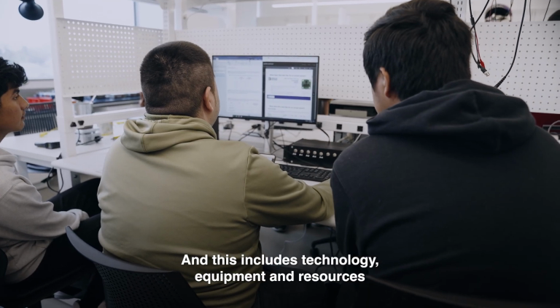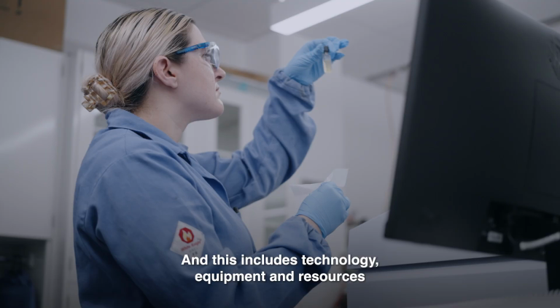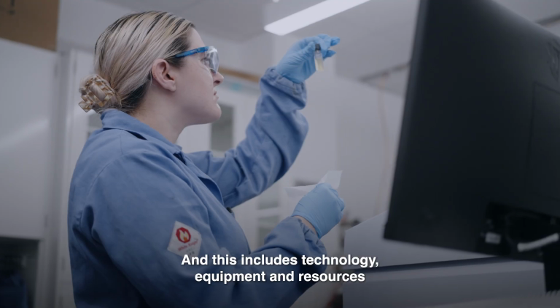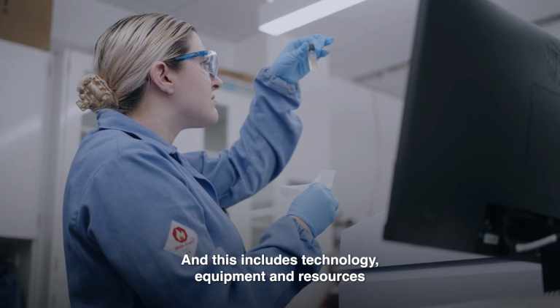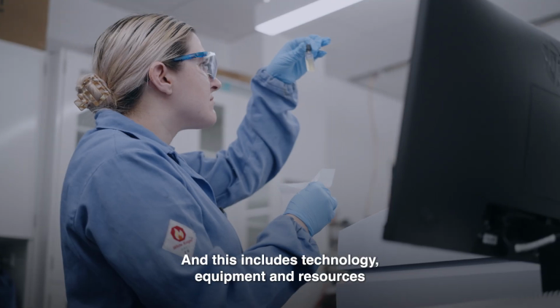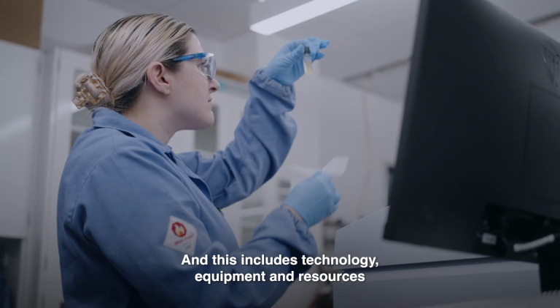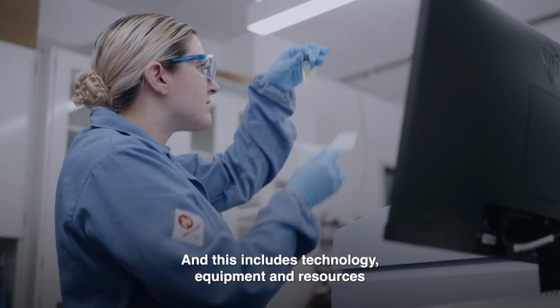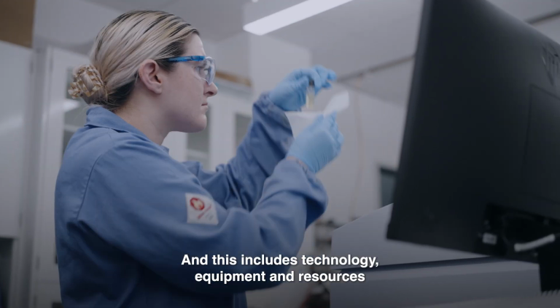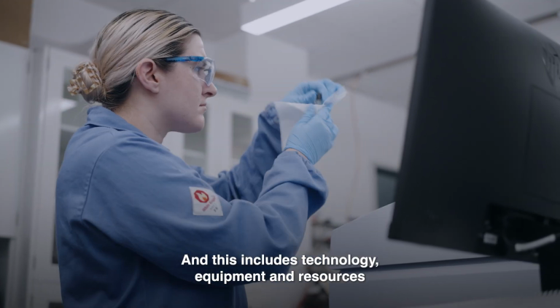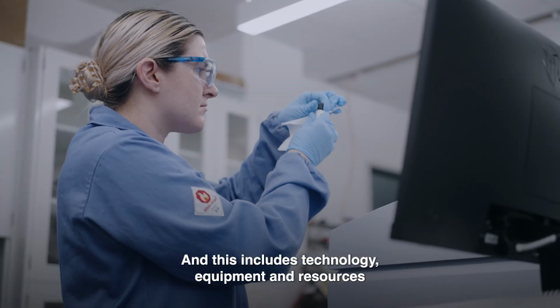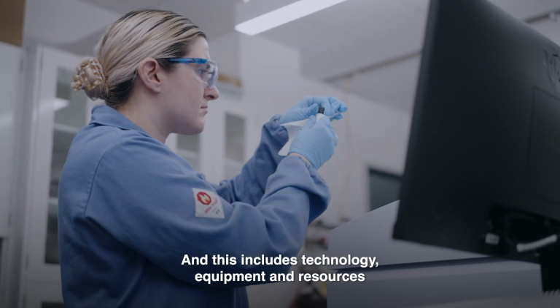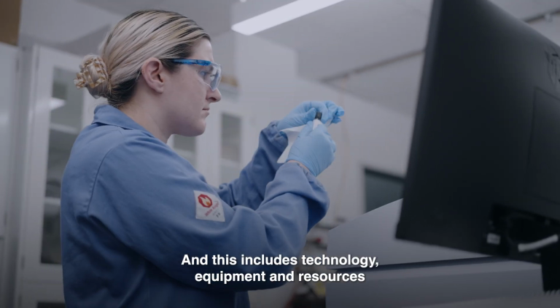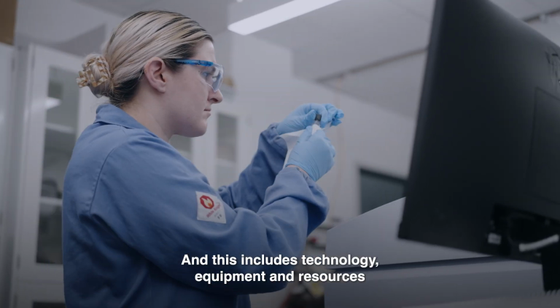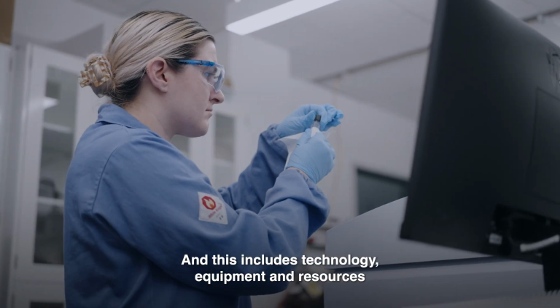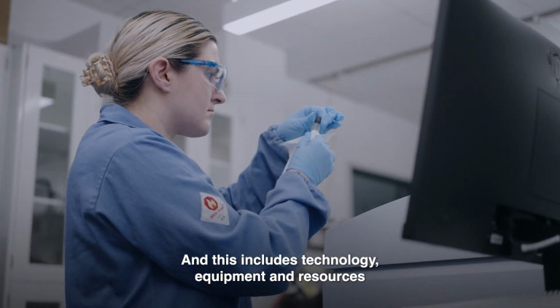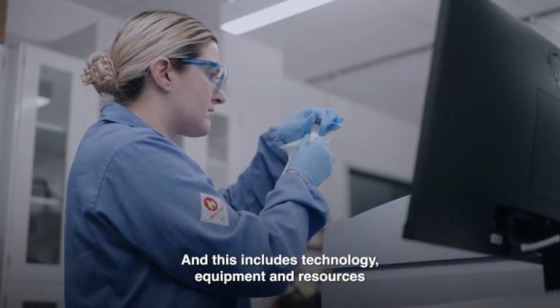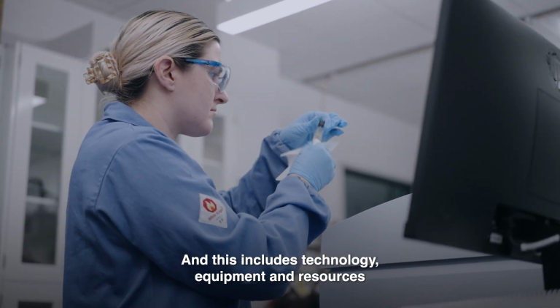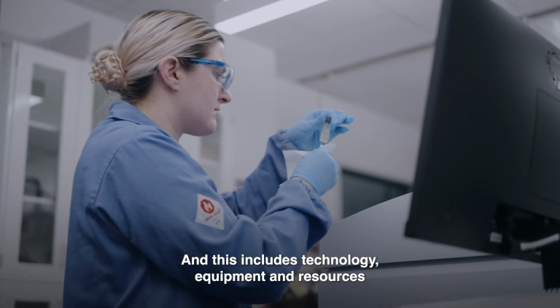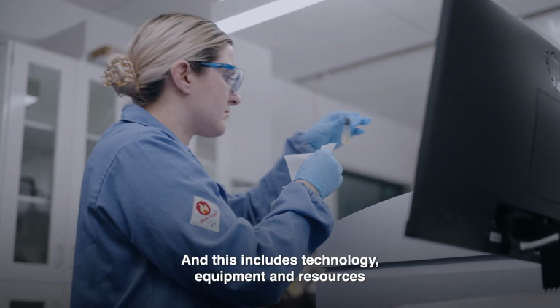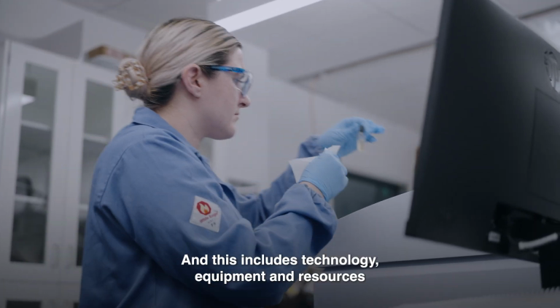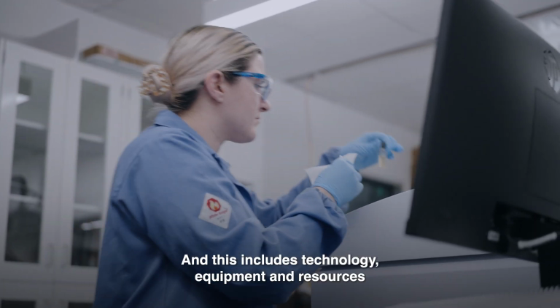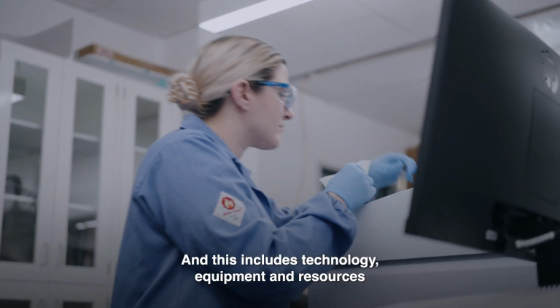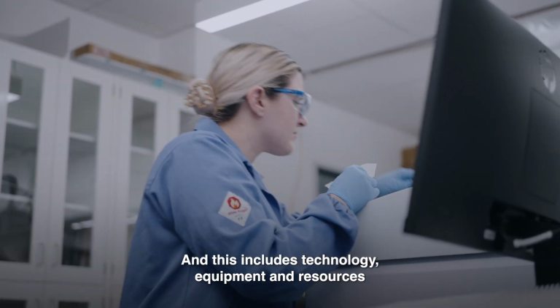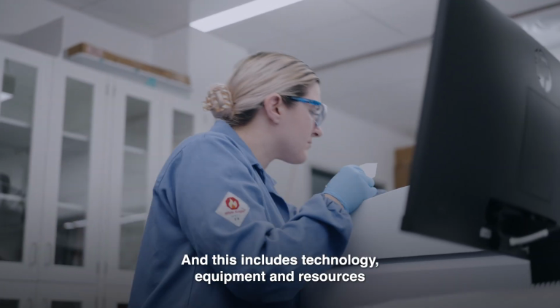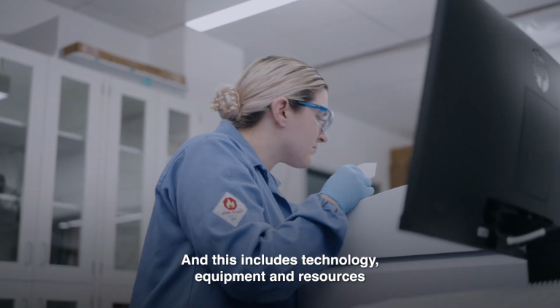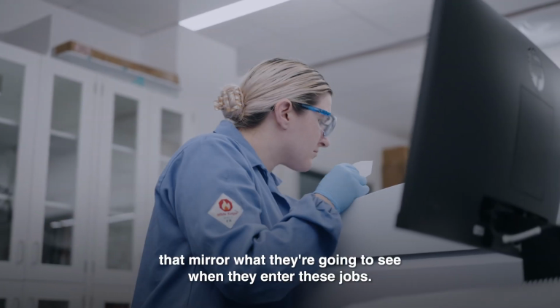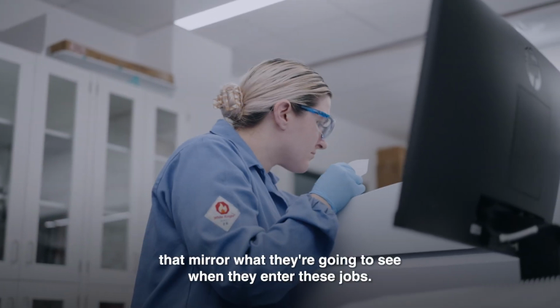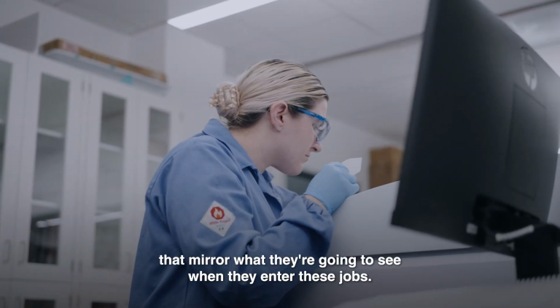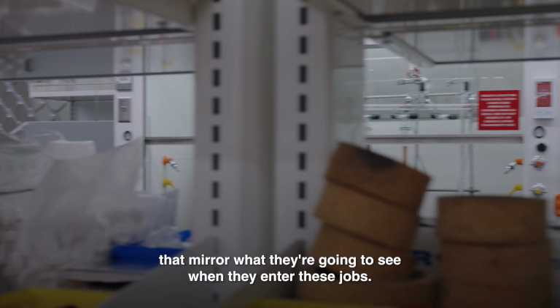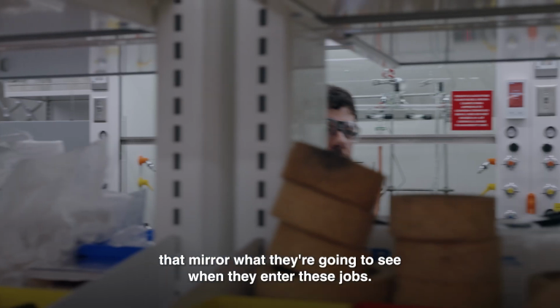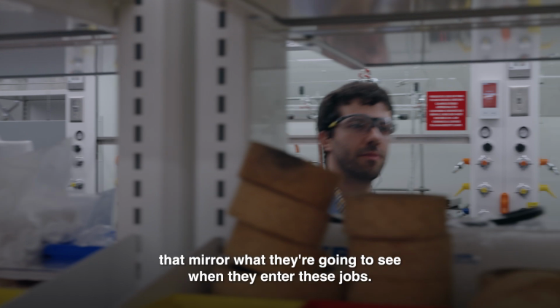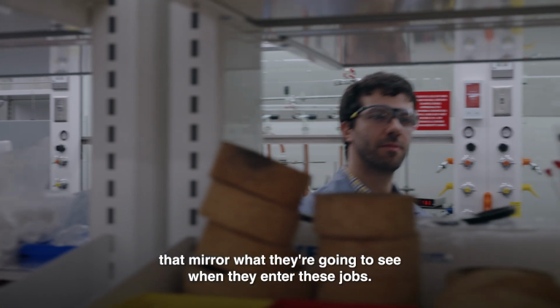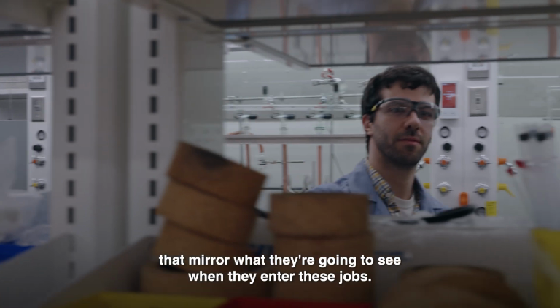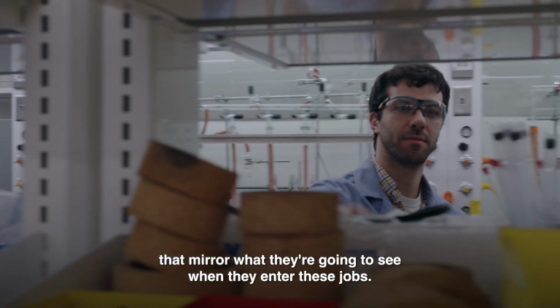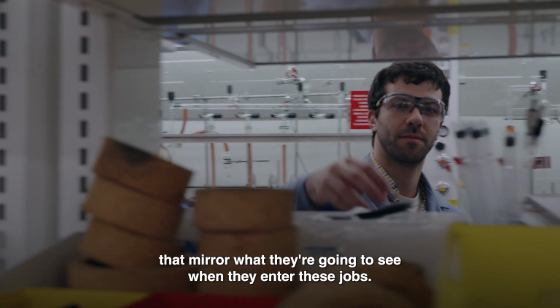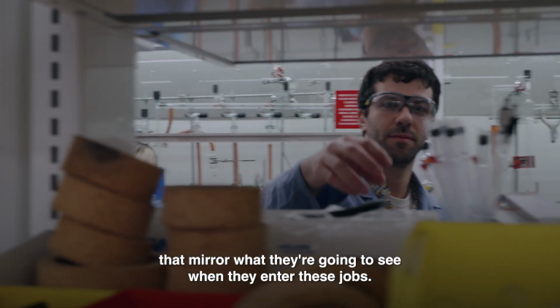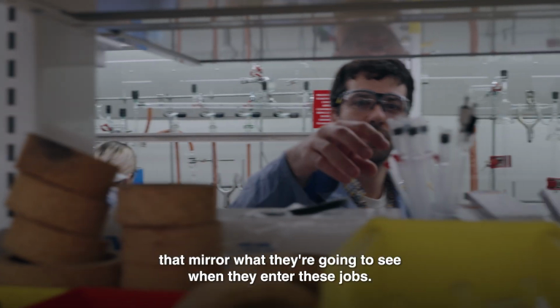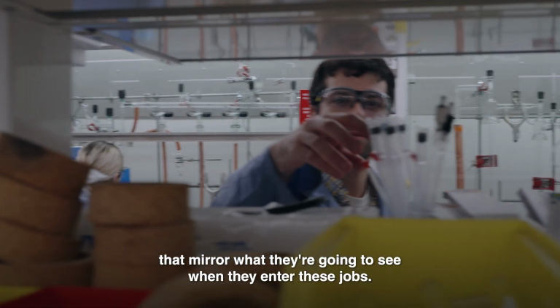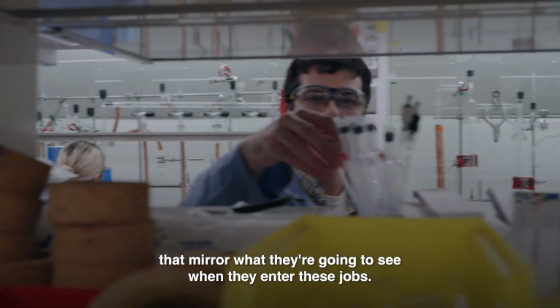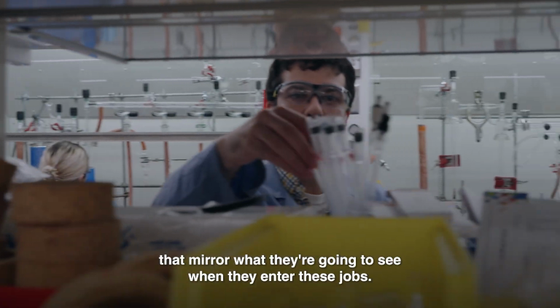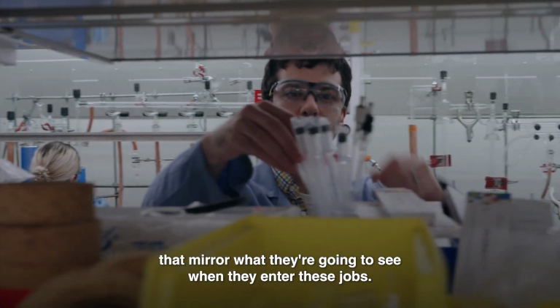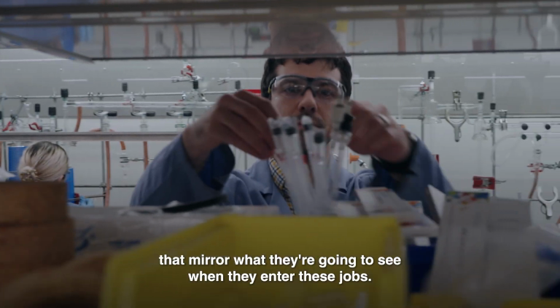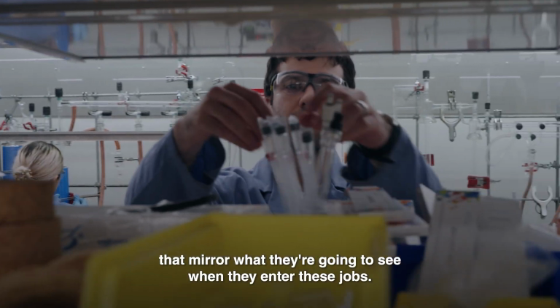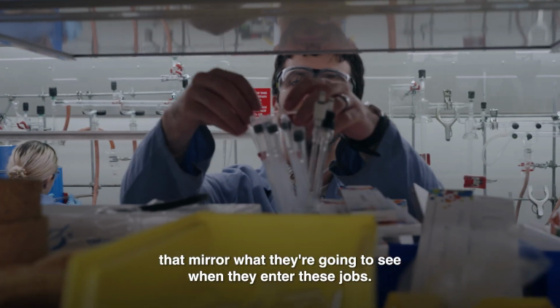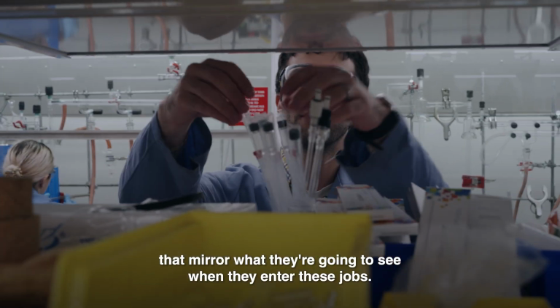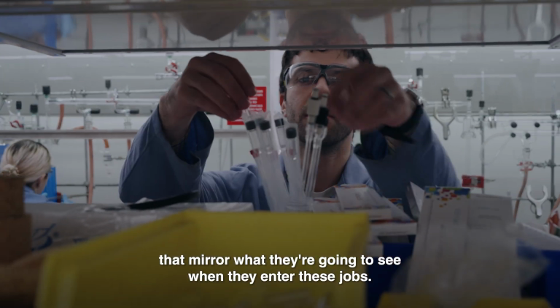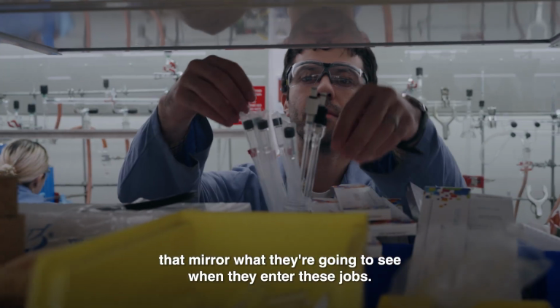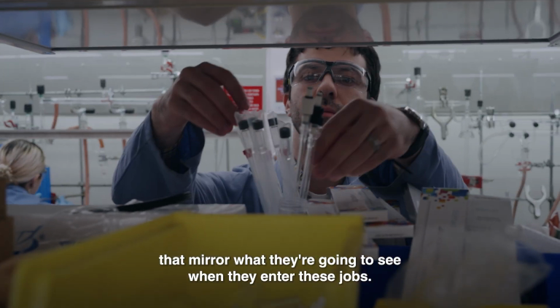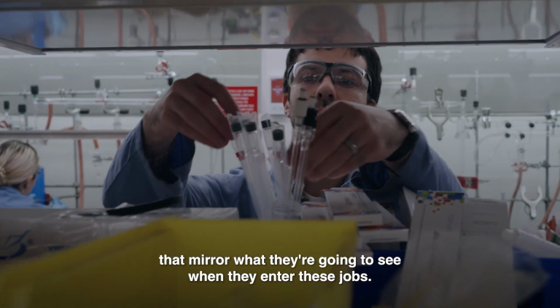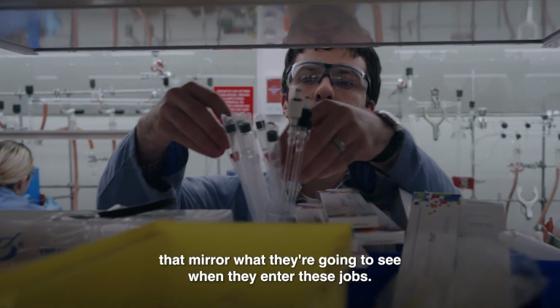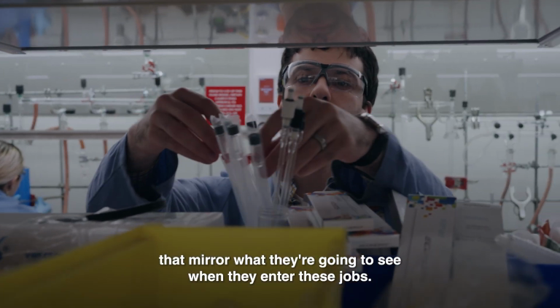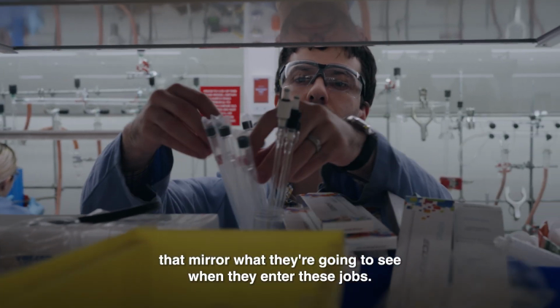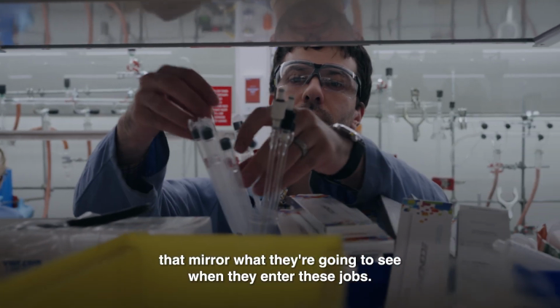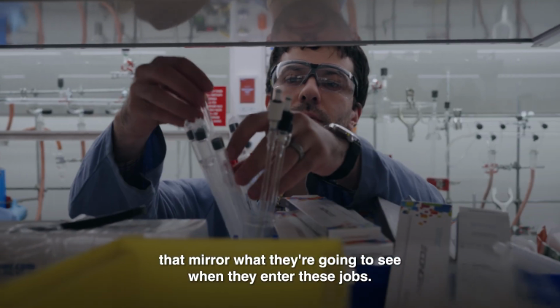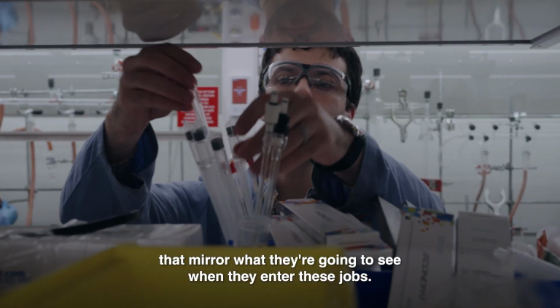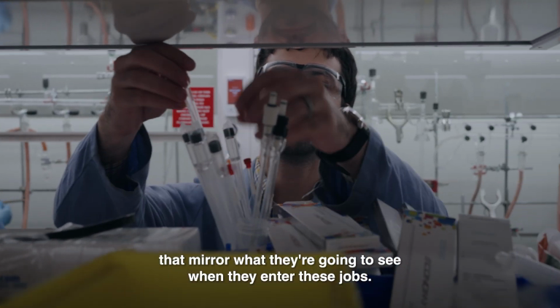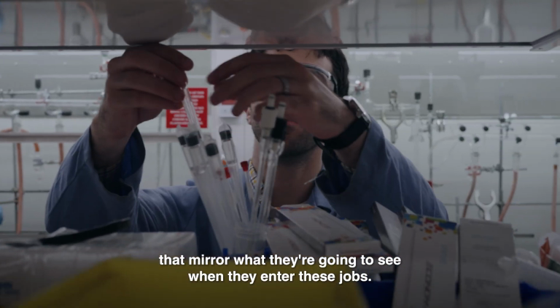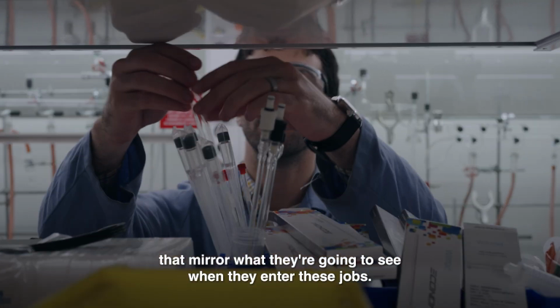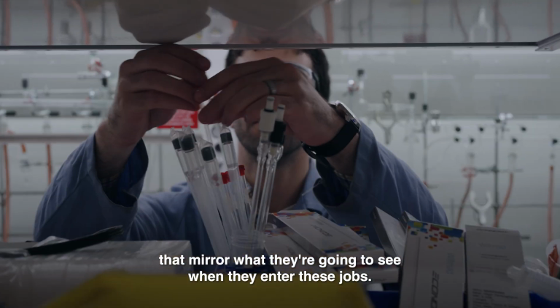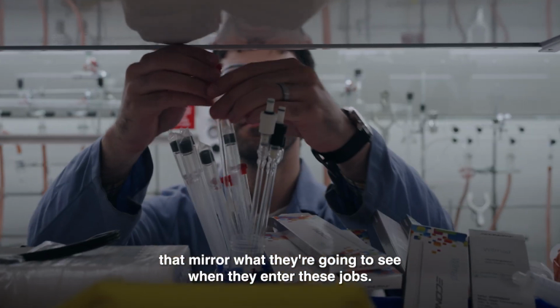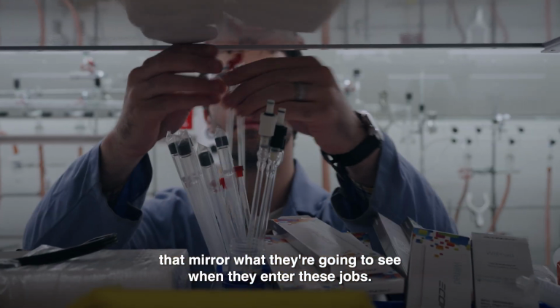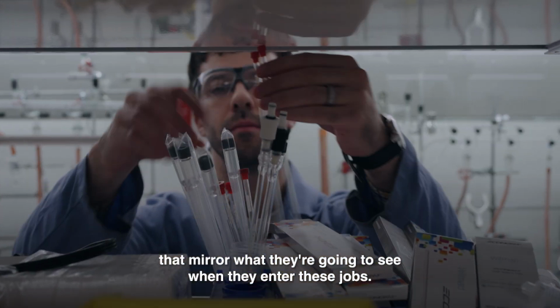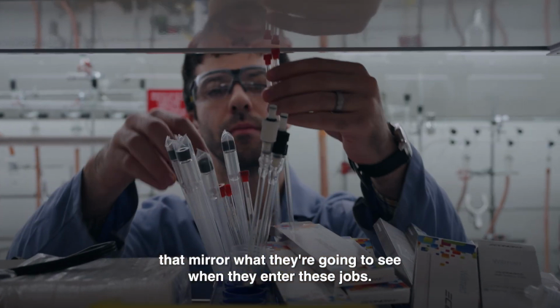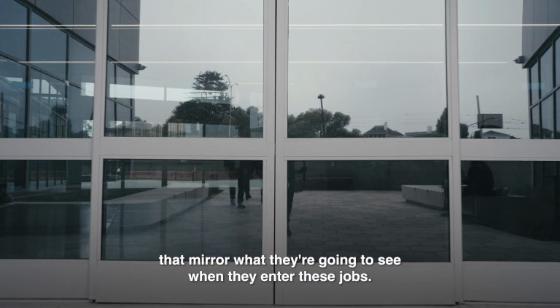This includes technology, equipment, and resources that mirror what students are going to see when they enter these jobs.